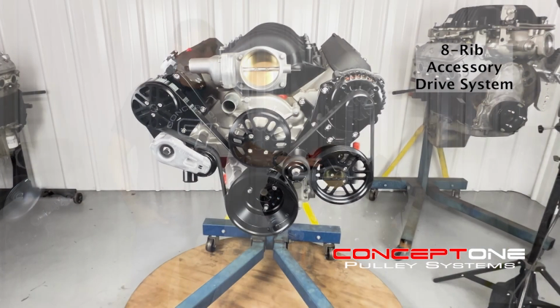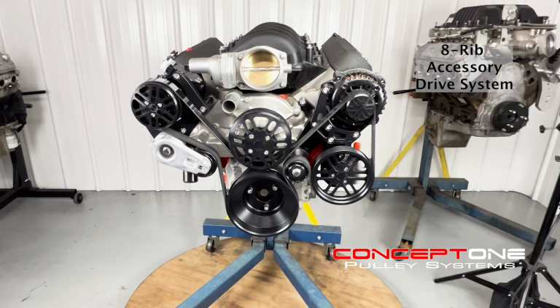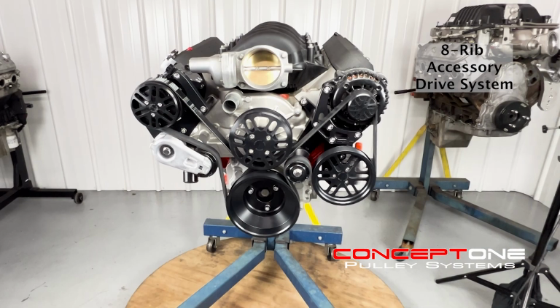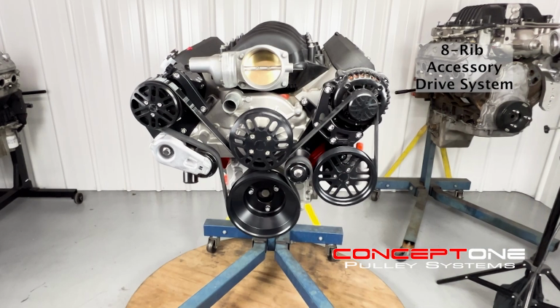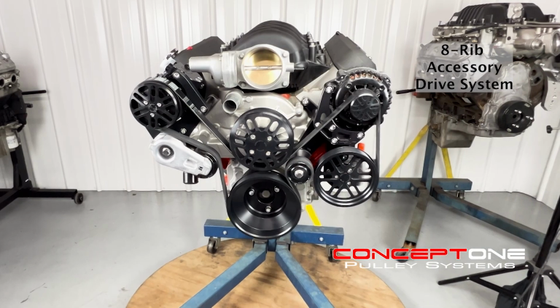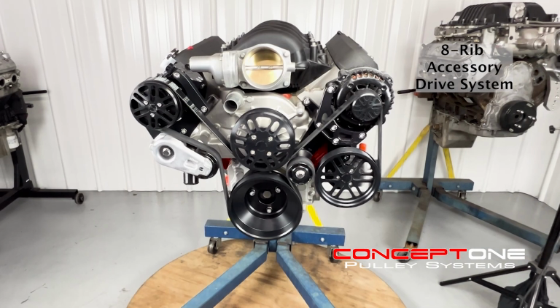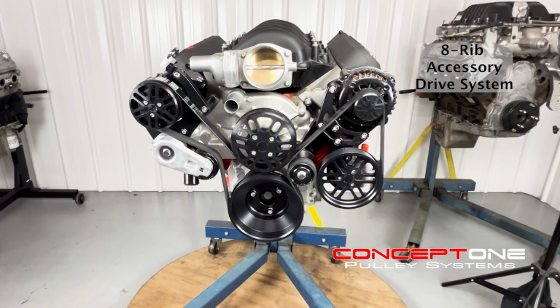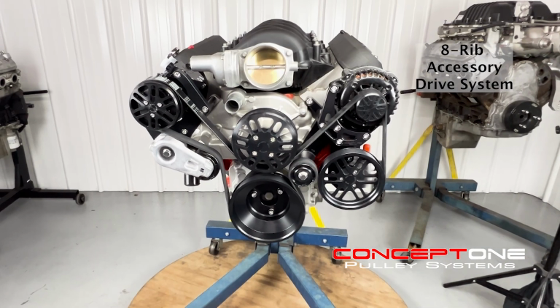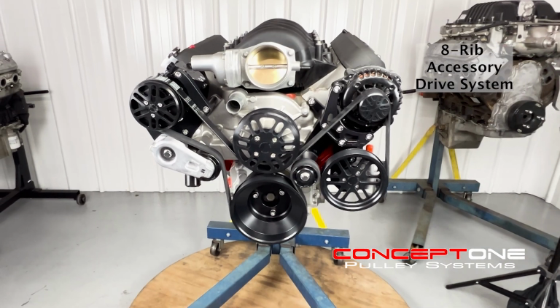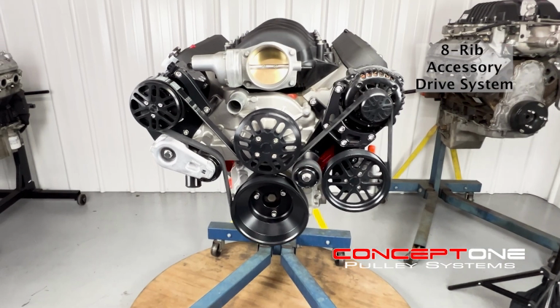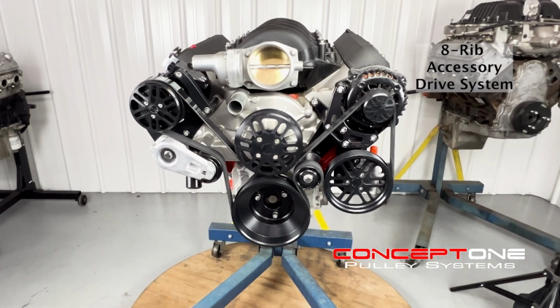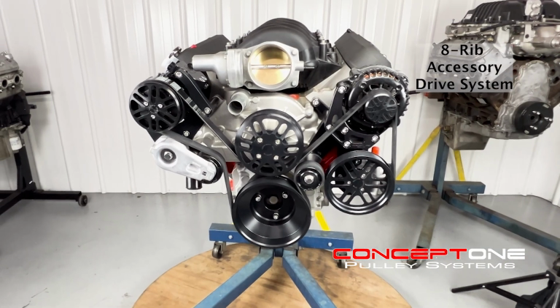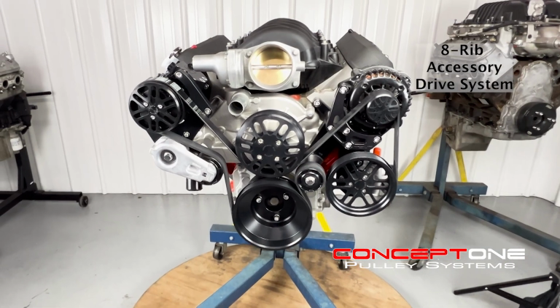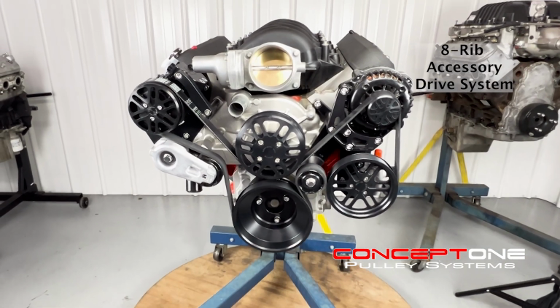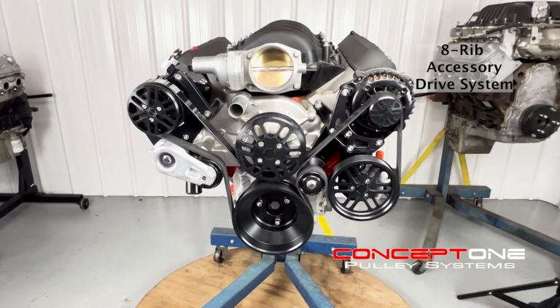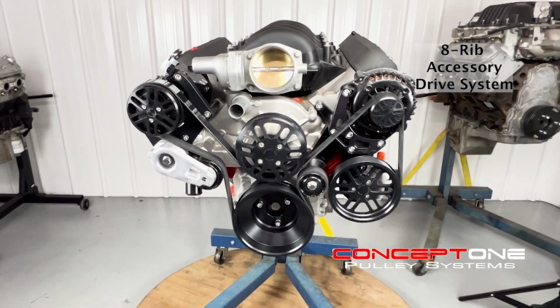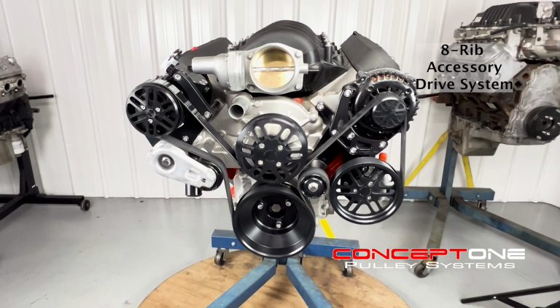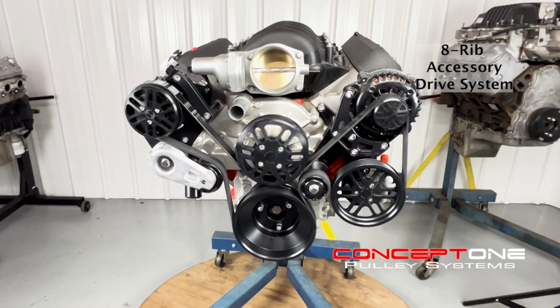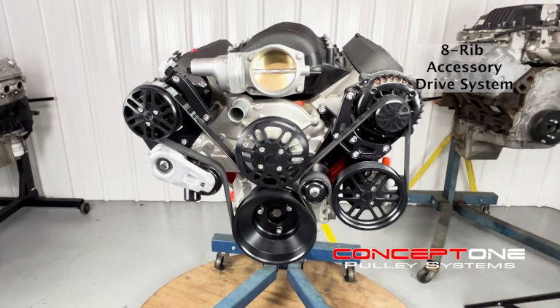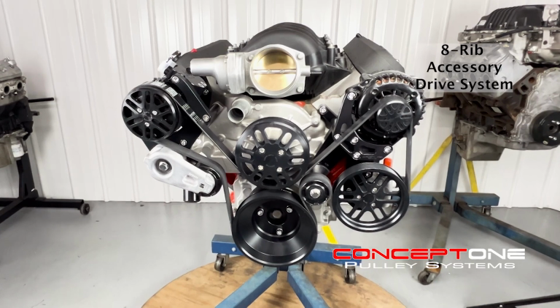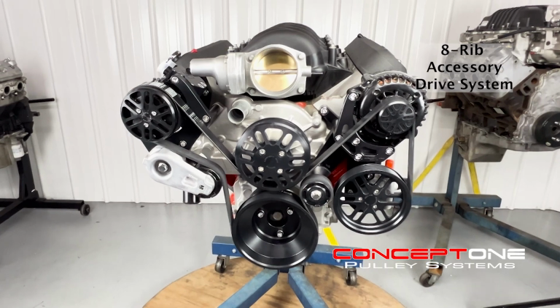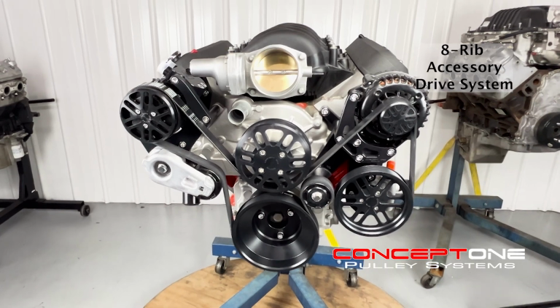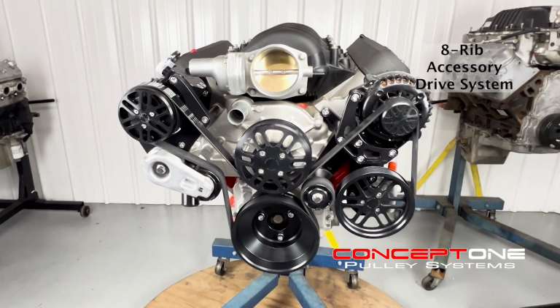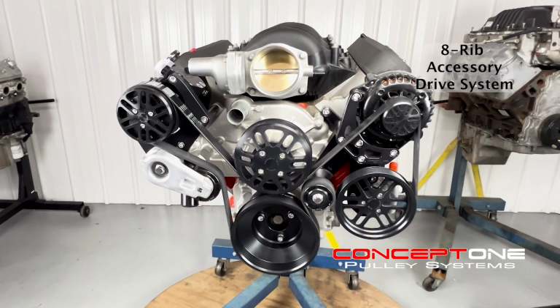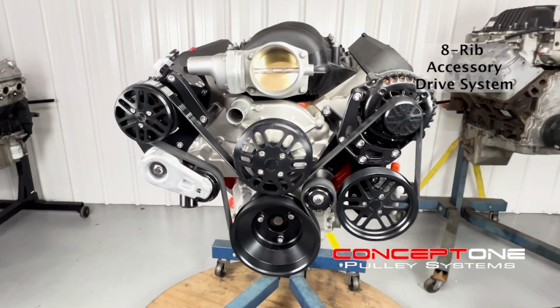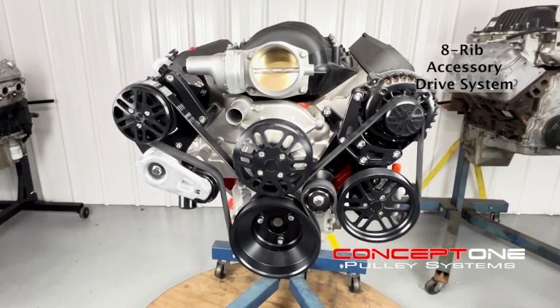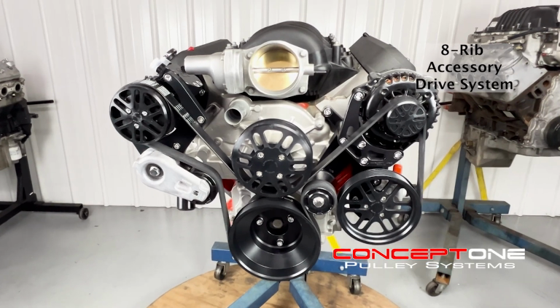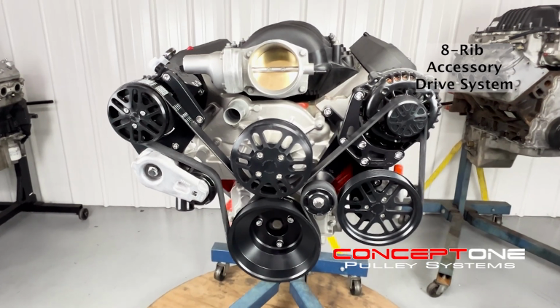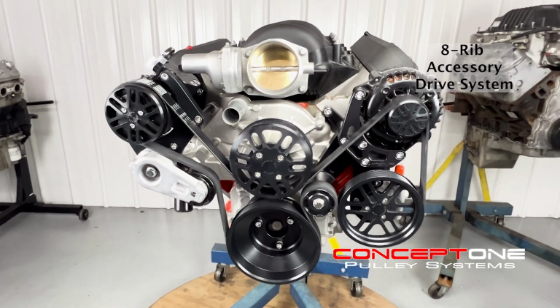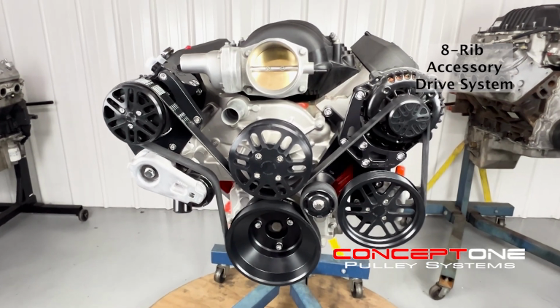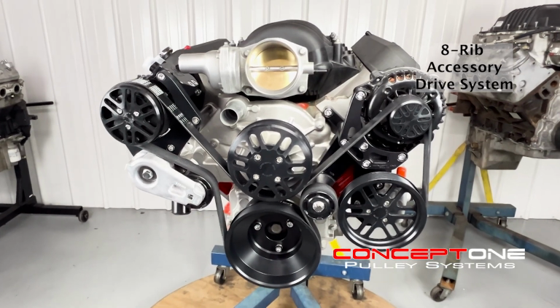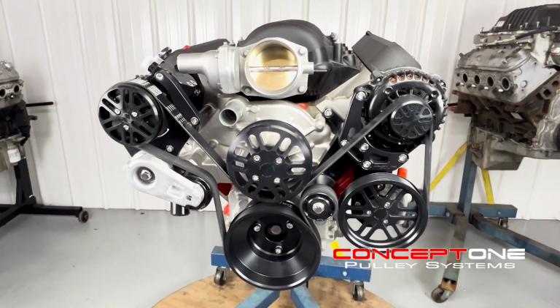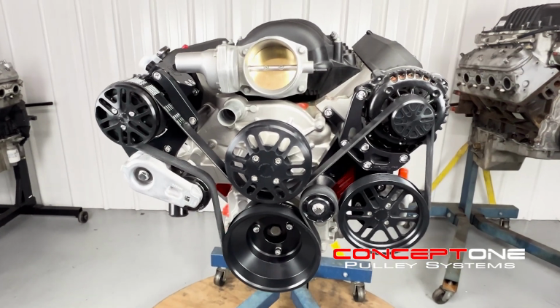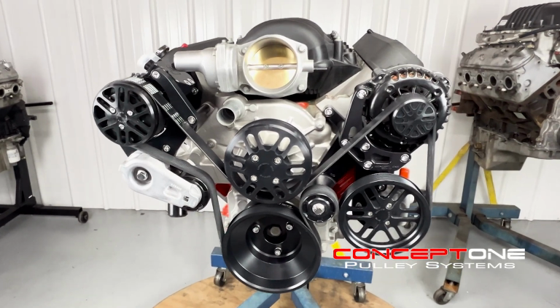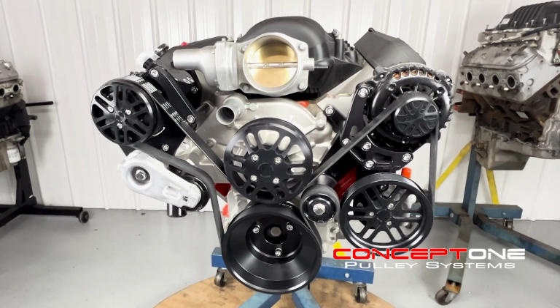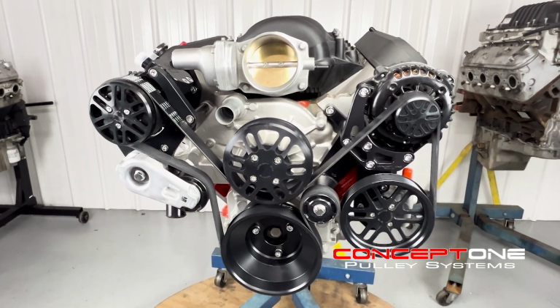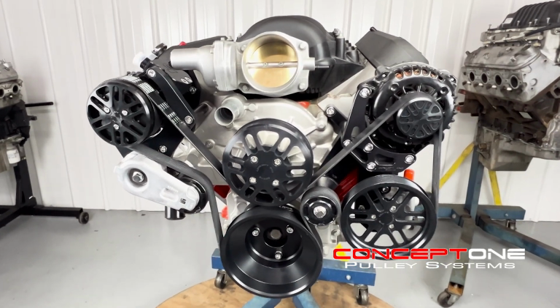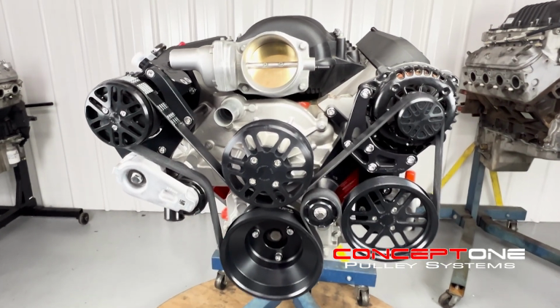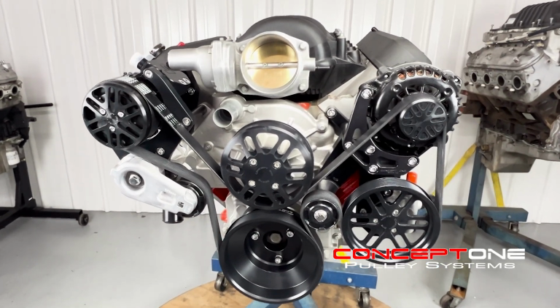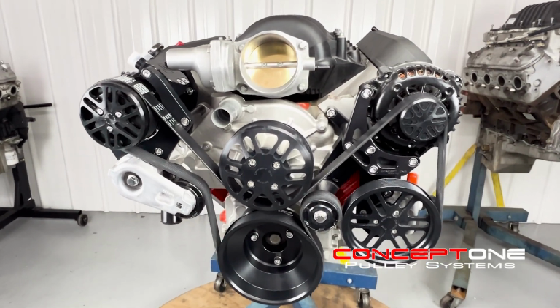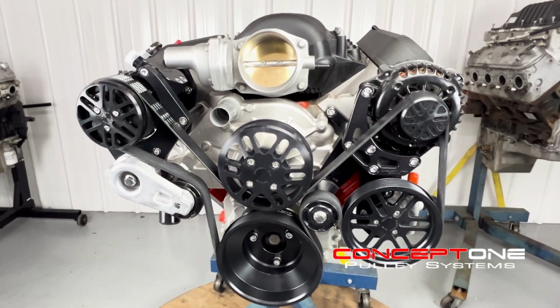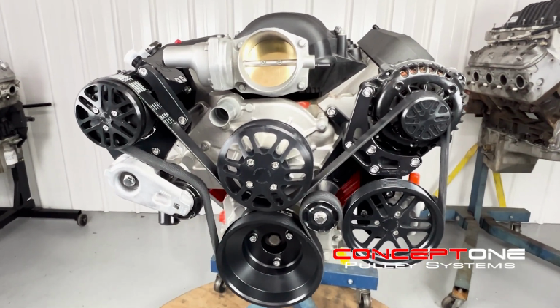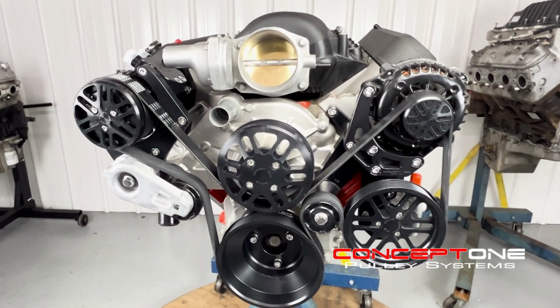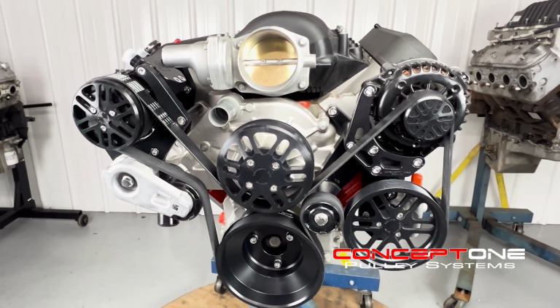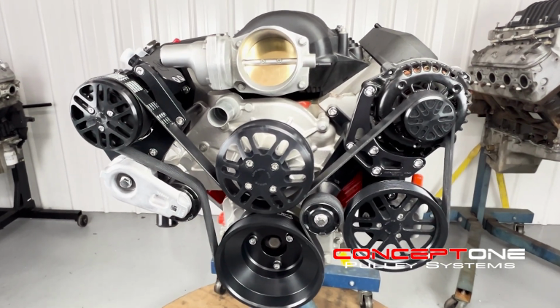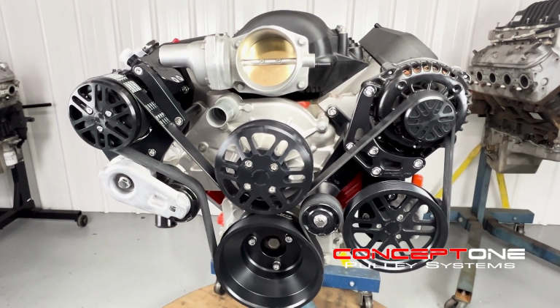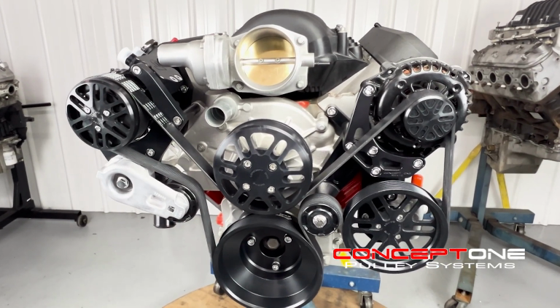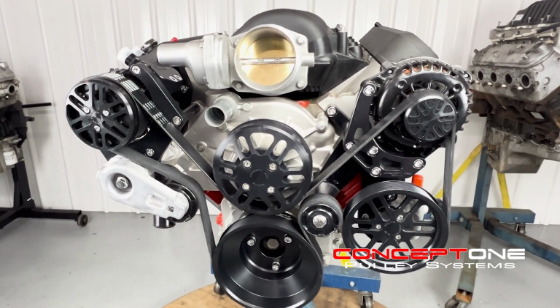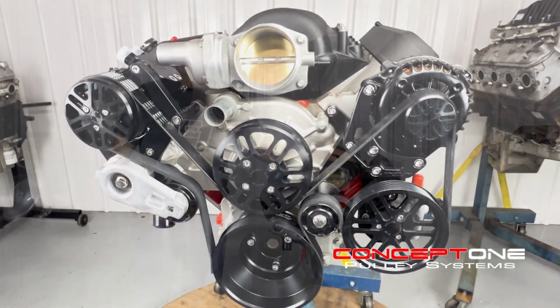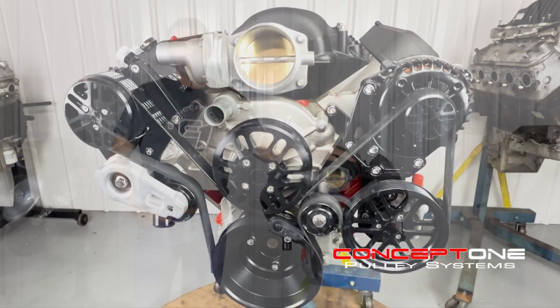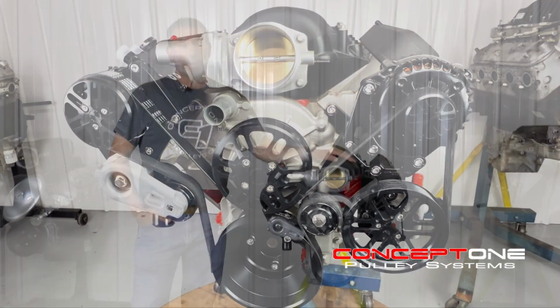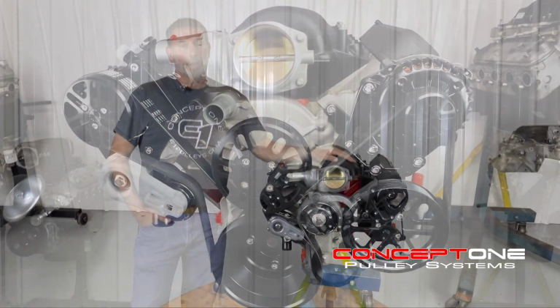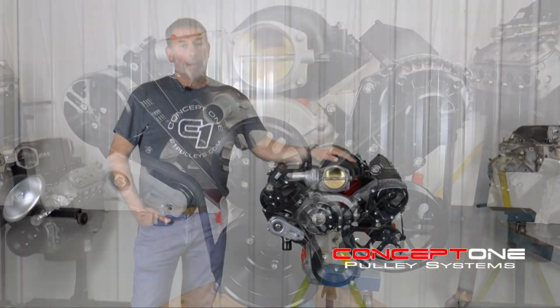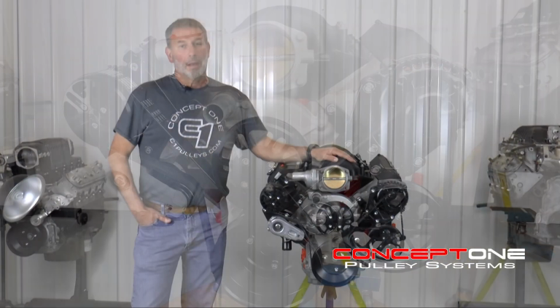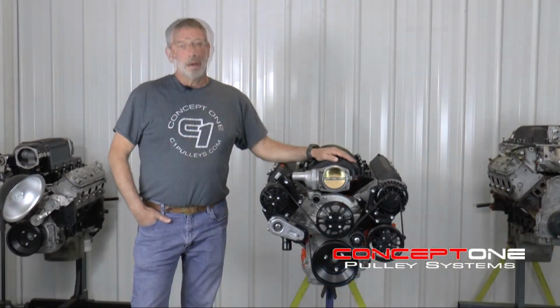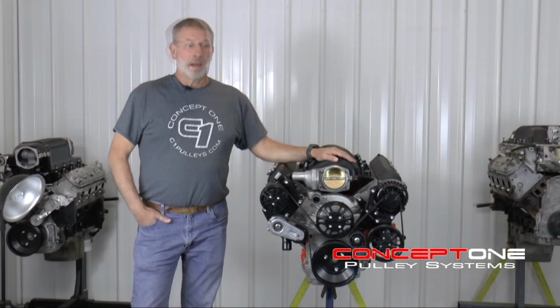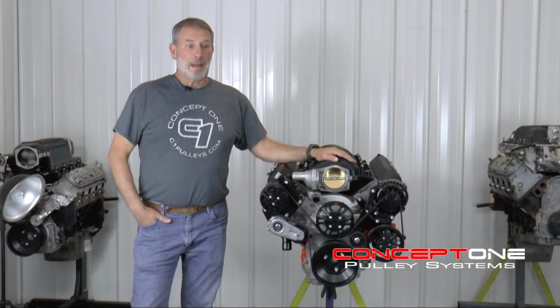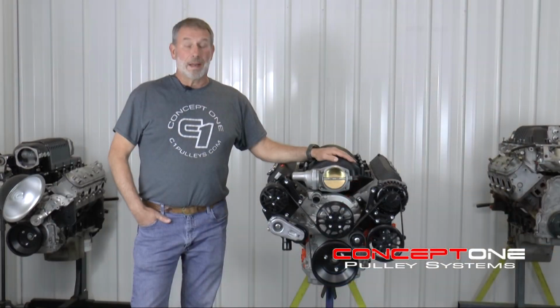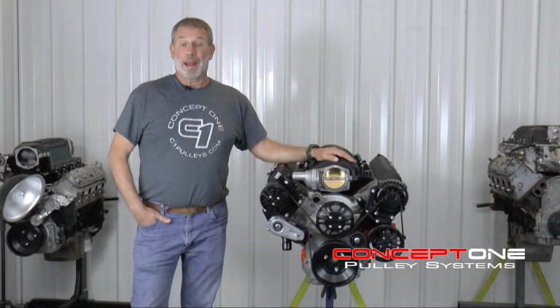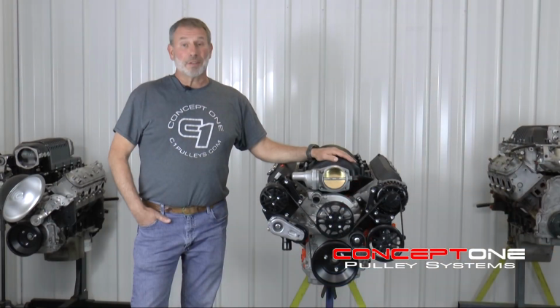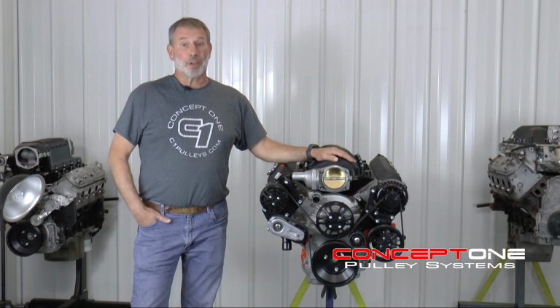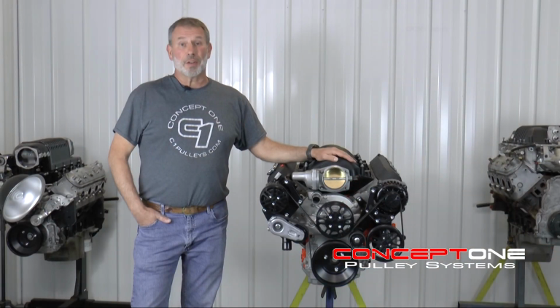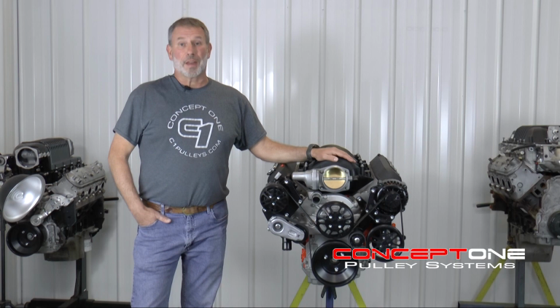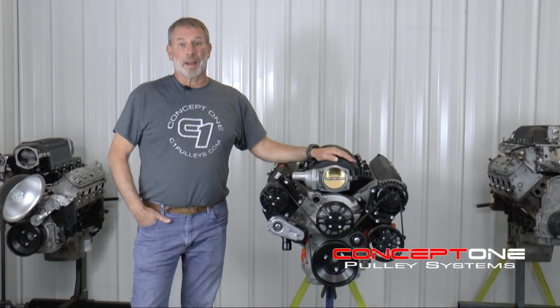In today's world, it's easy to turn 600 plus horsepower, 7,000 RPMs, and that's a good thing.